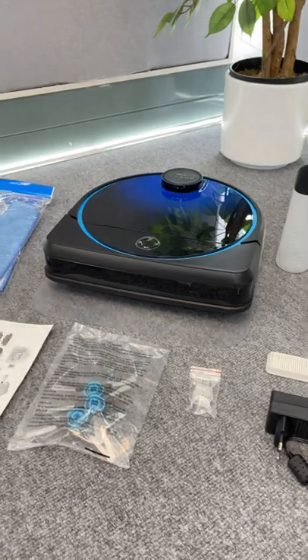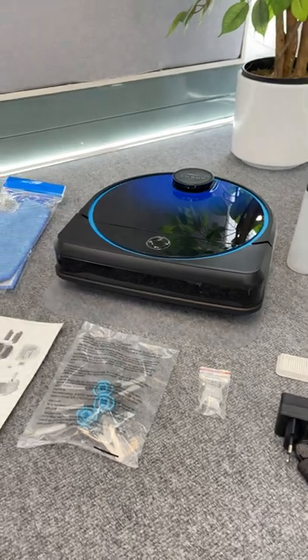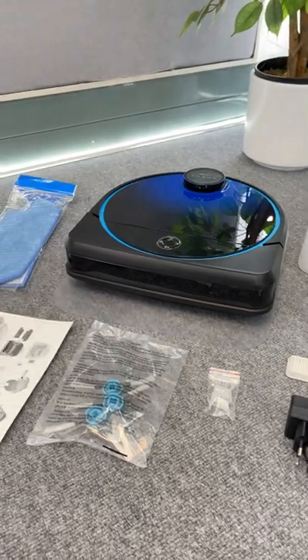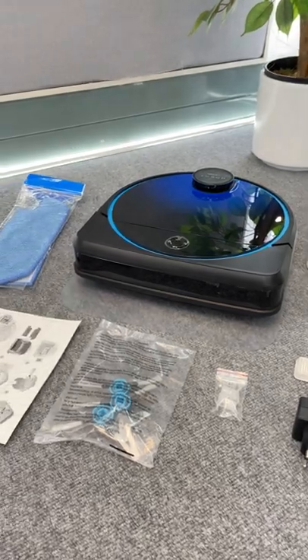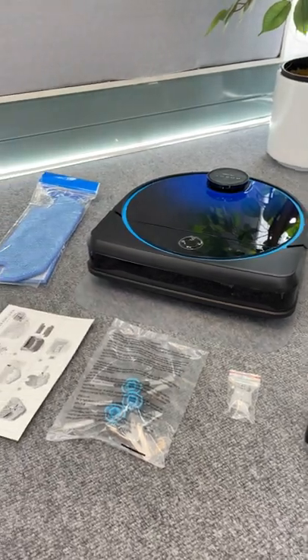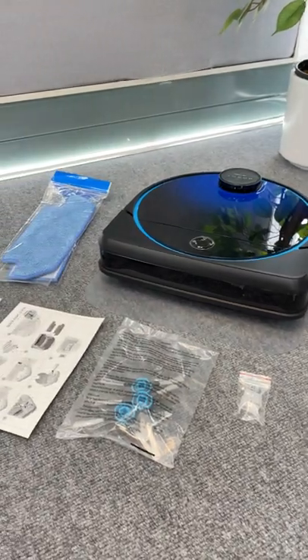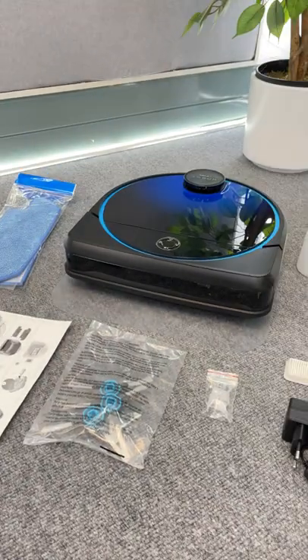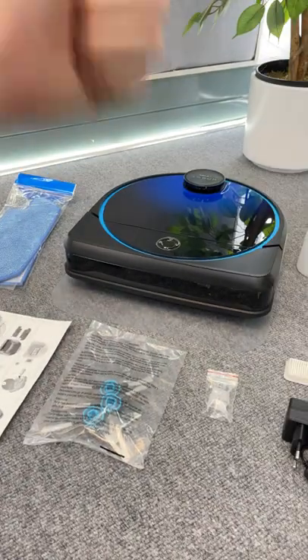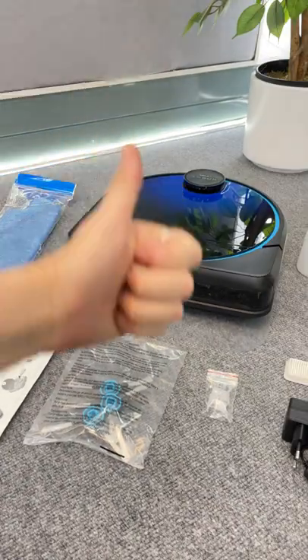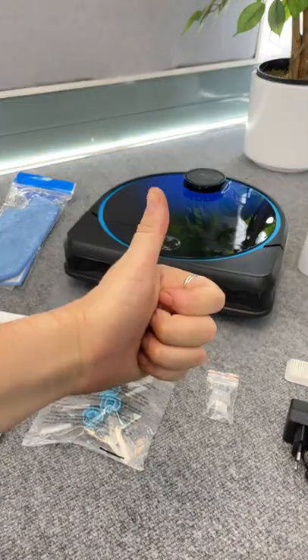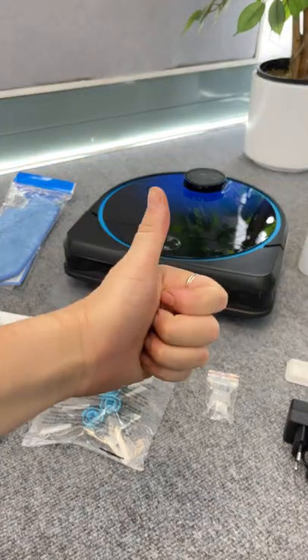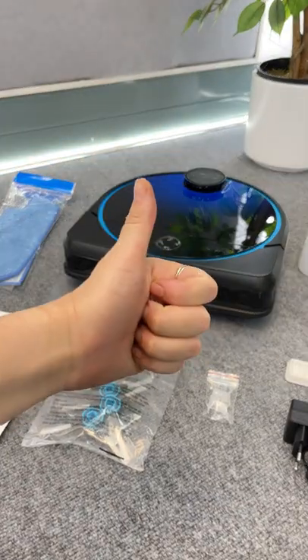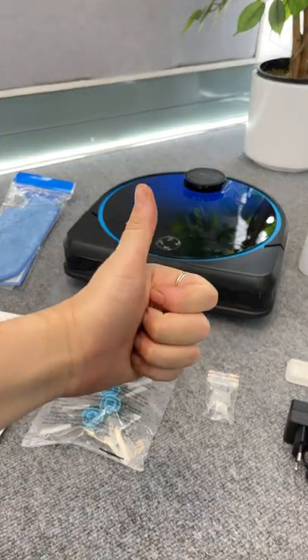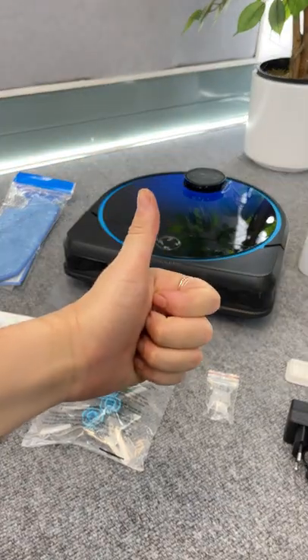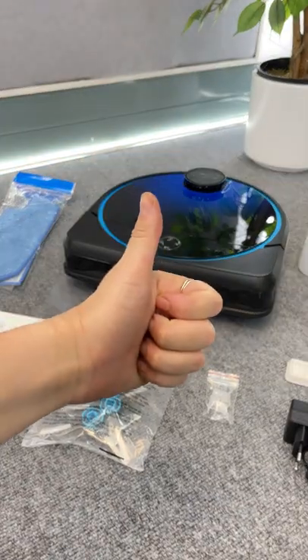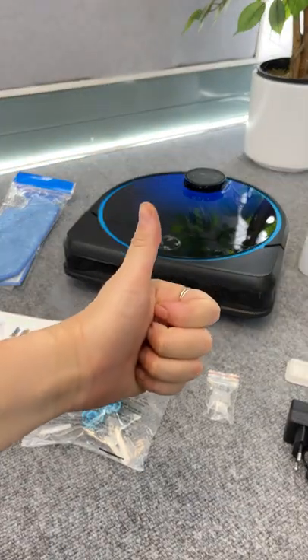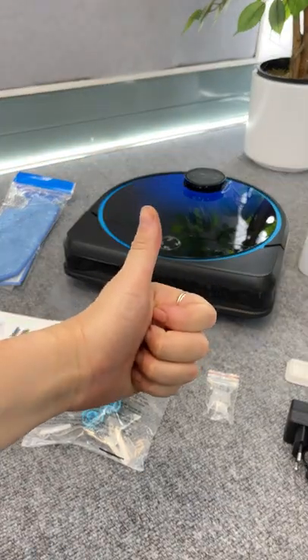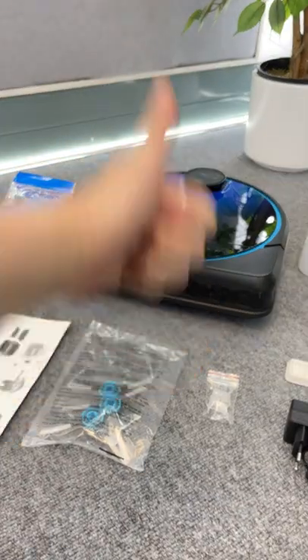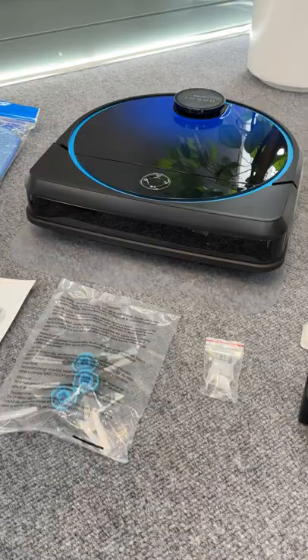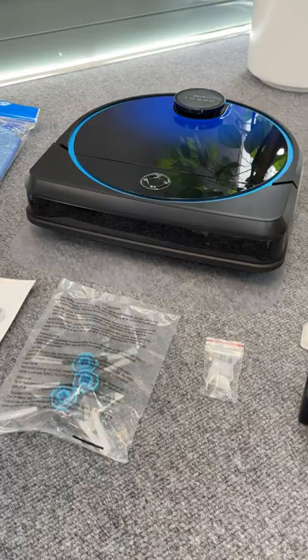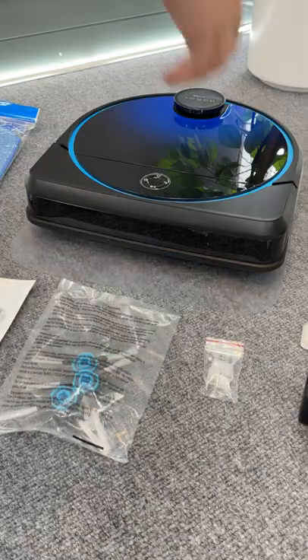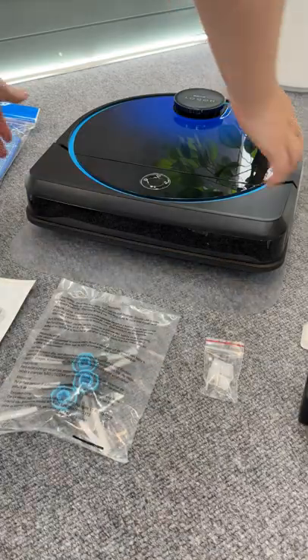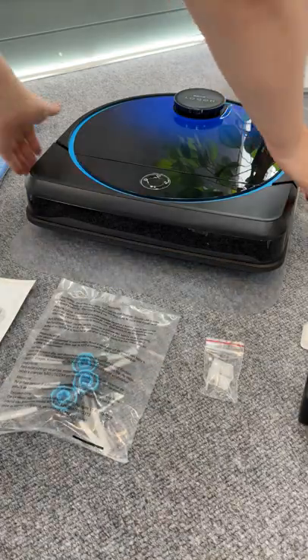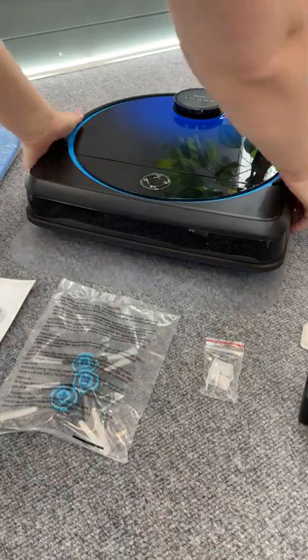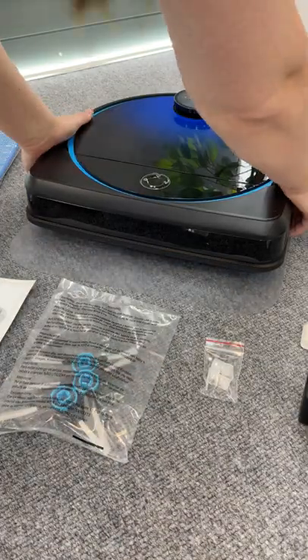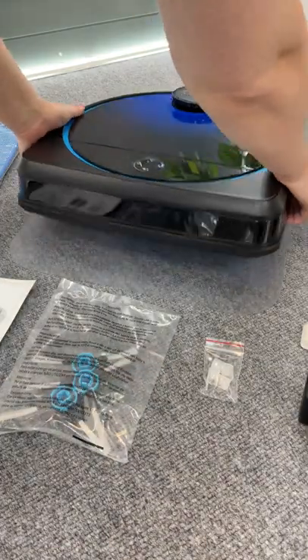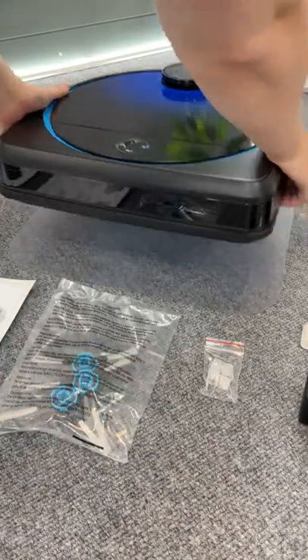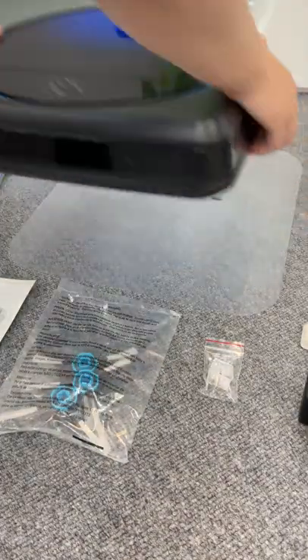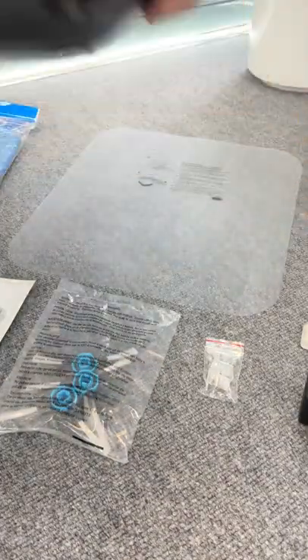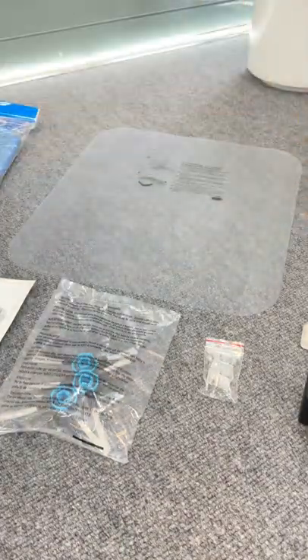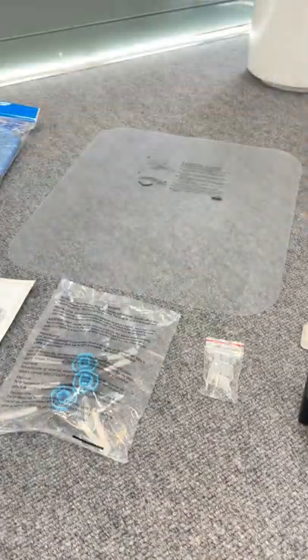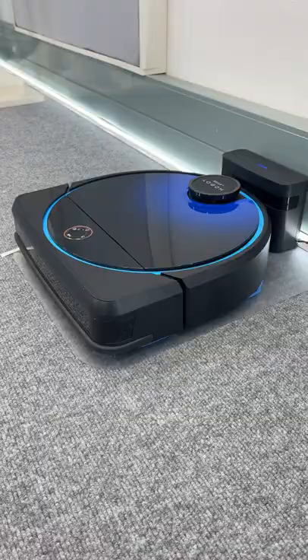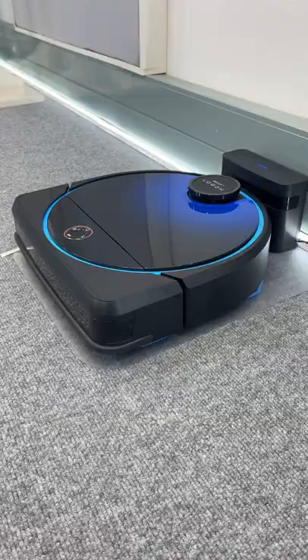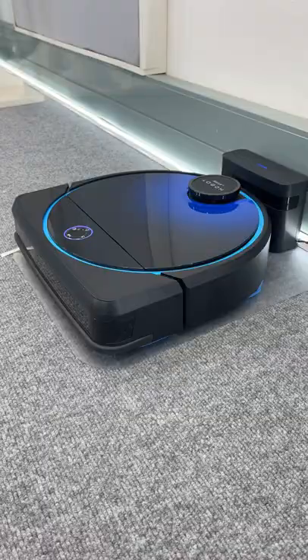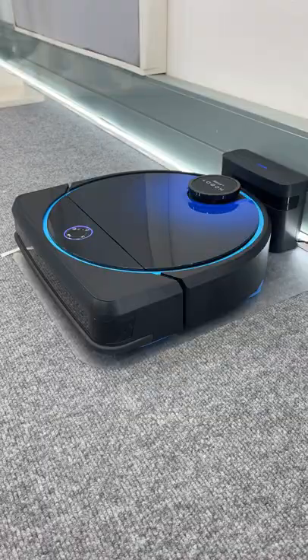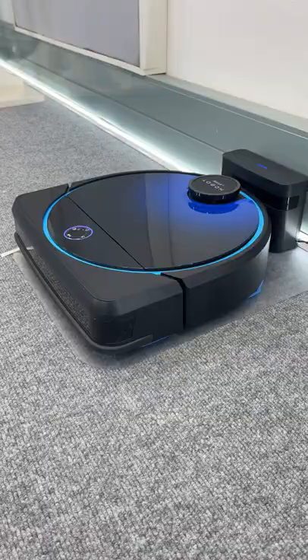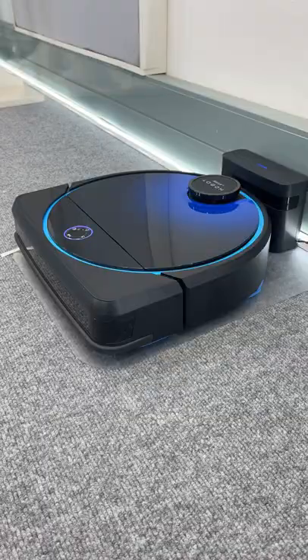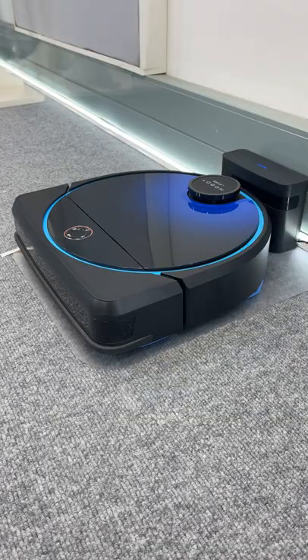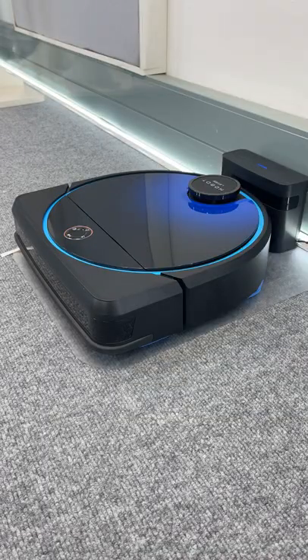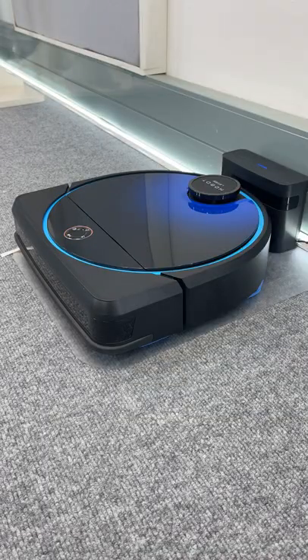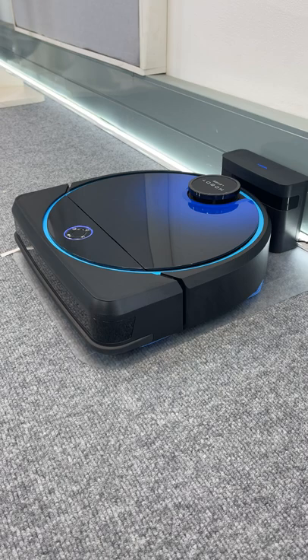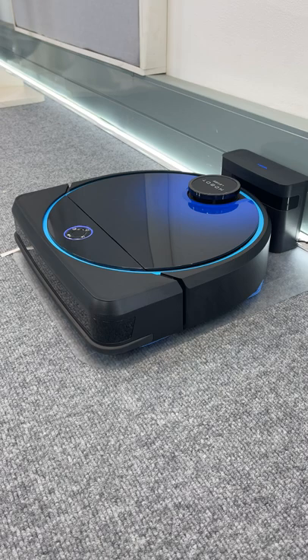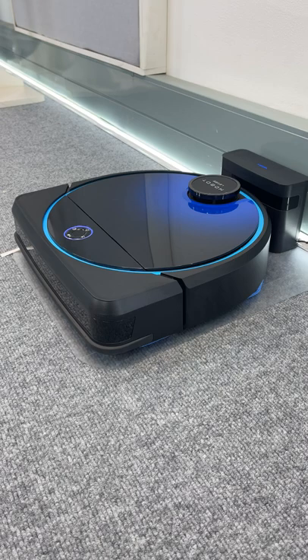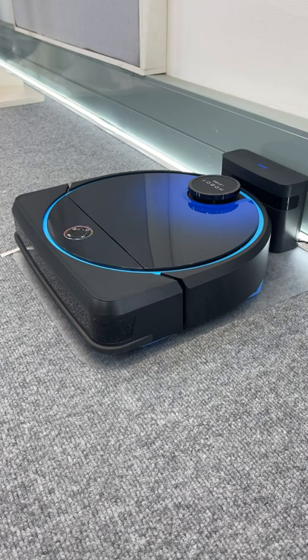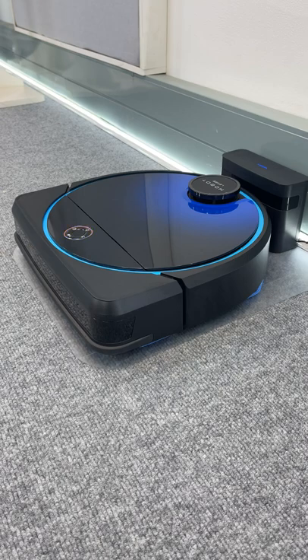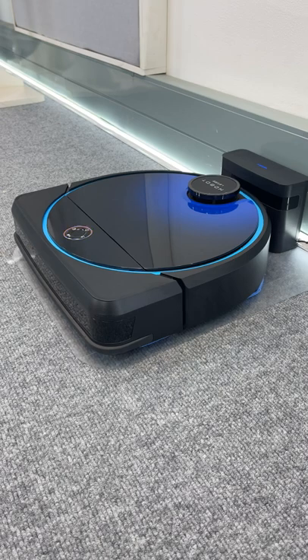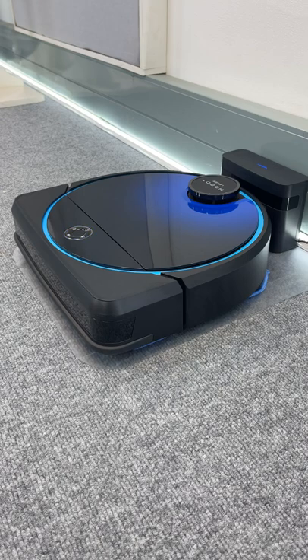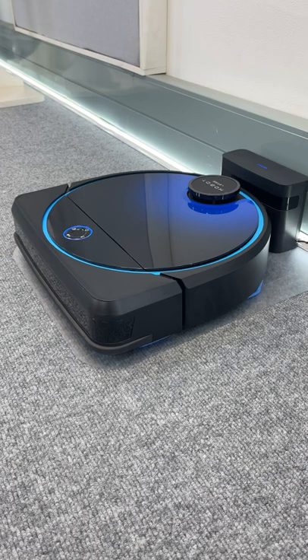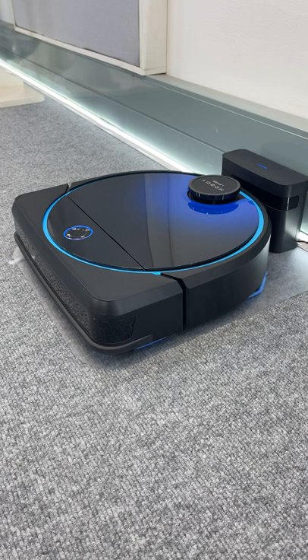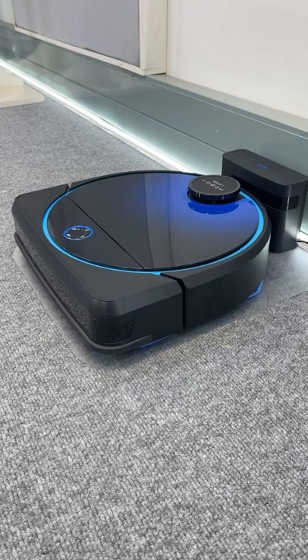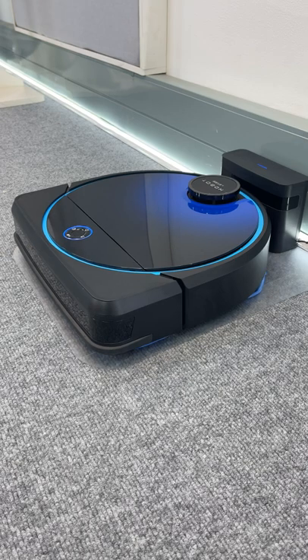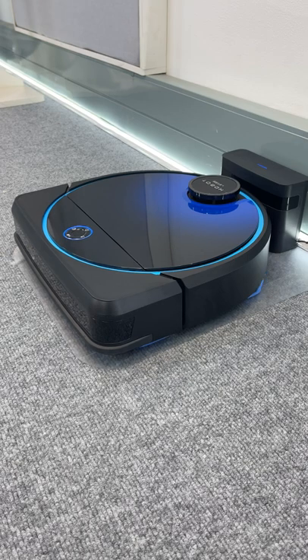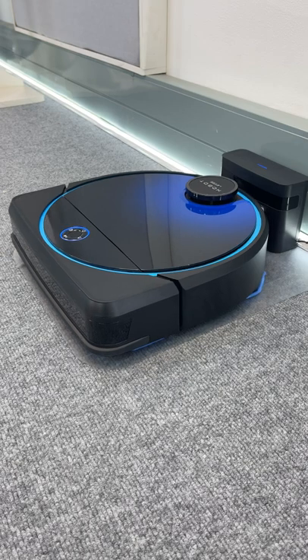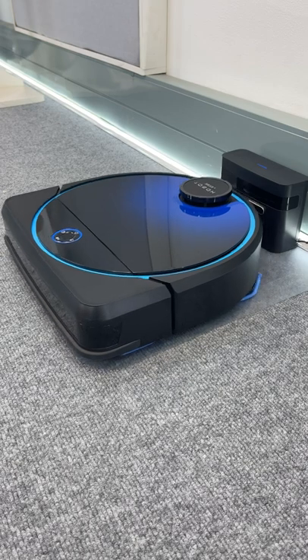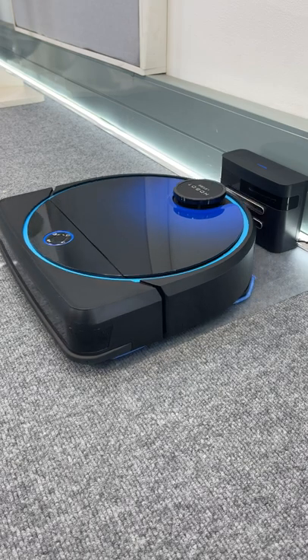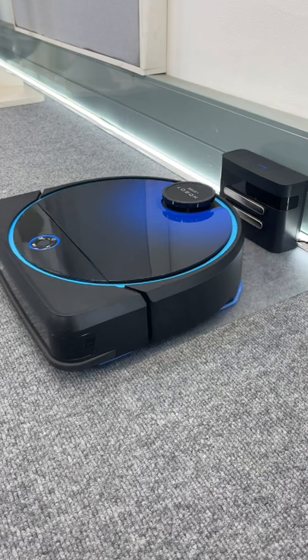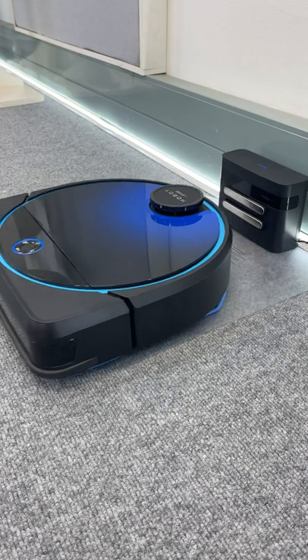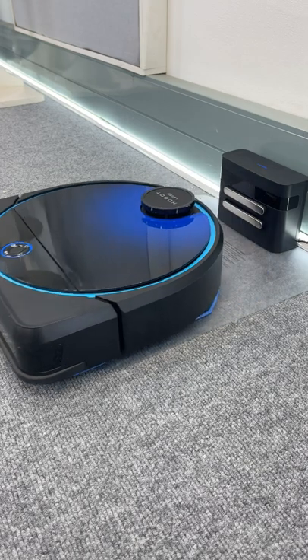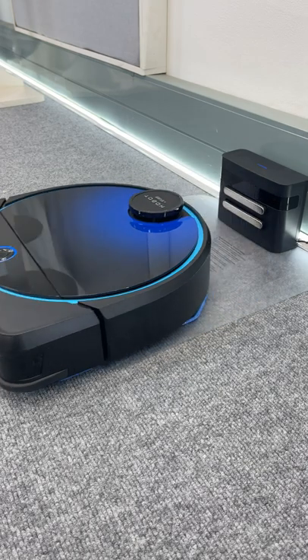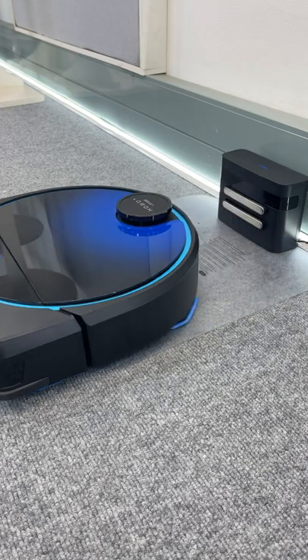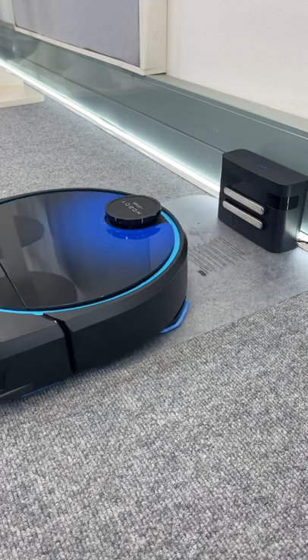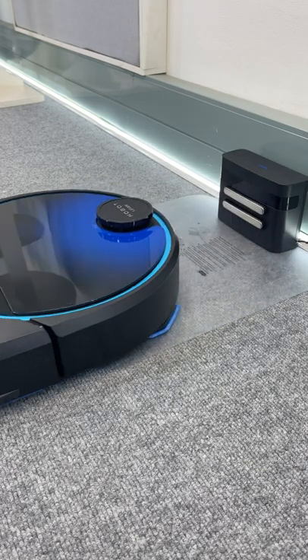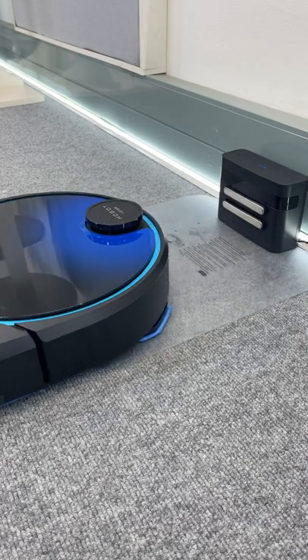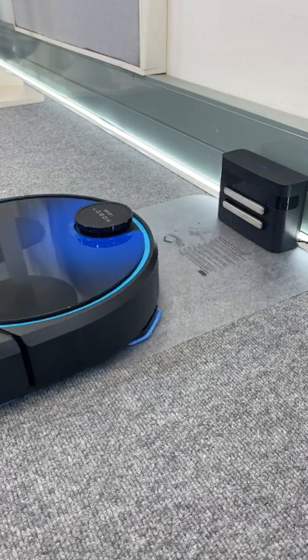I honestly never imagined I would enjoy a robot vacuum this much, so stay tuned for part two to see its top features and why I love it so much. Leggy, go!